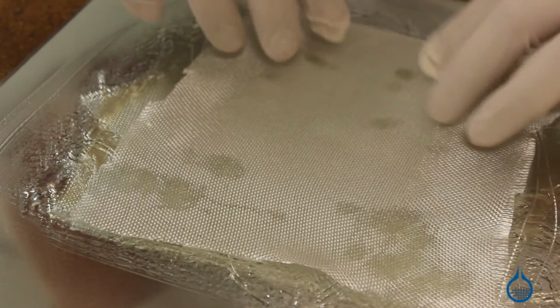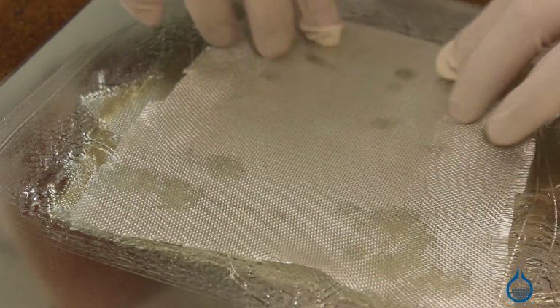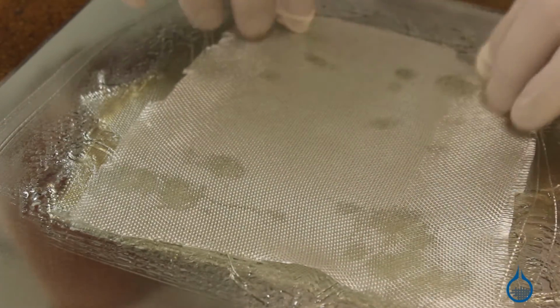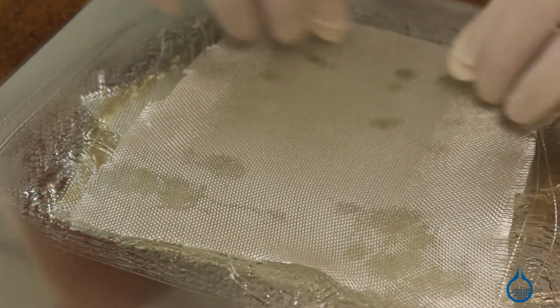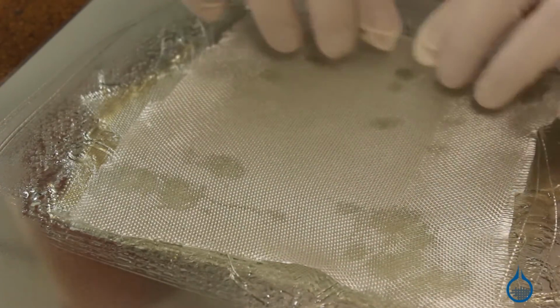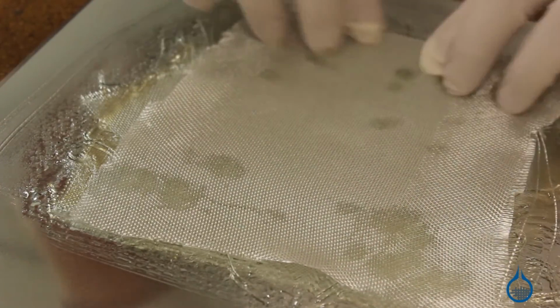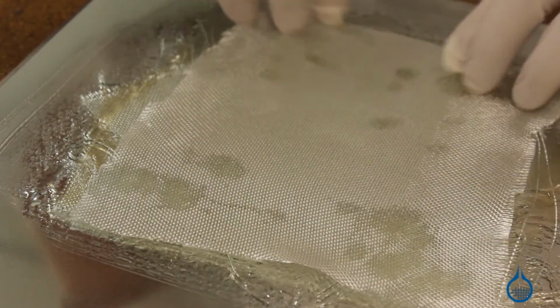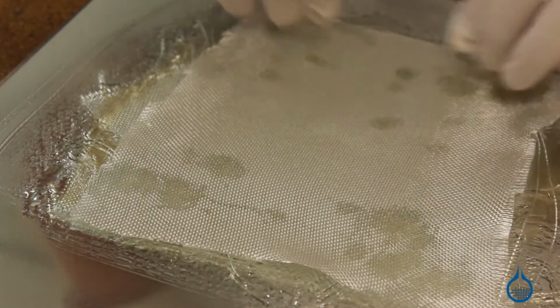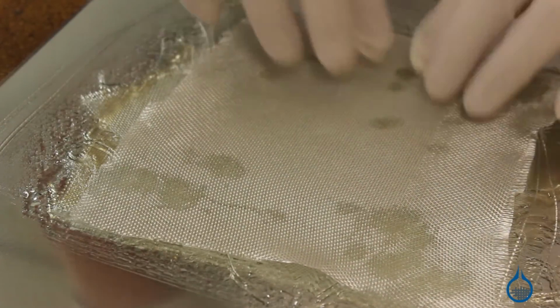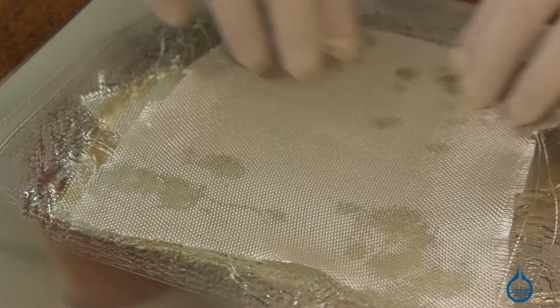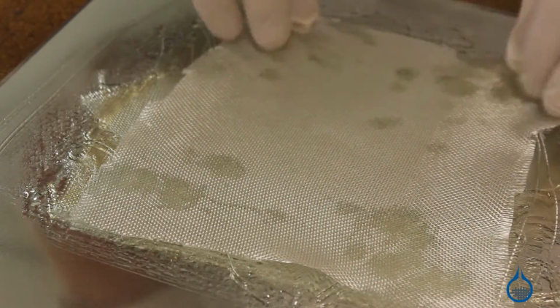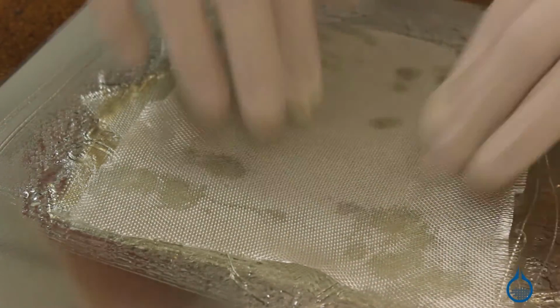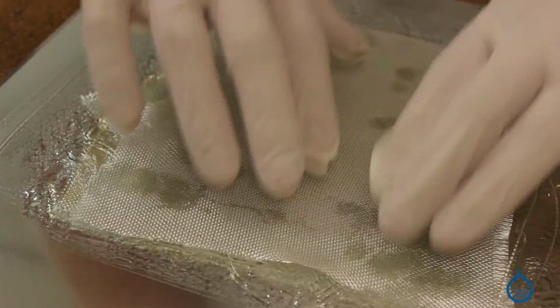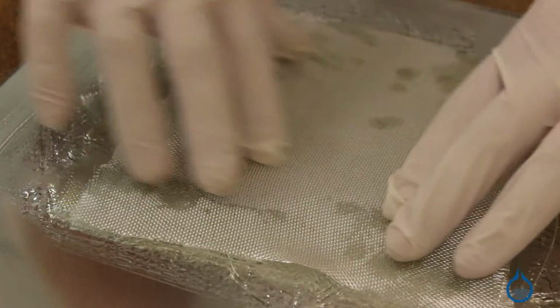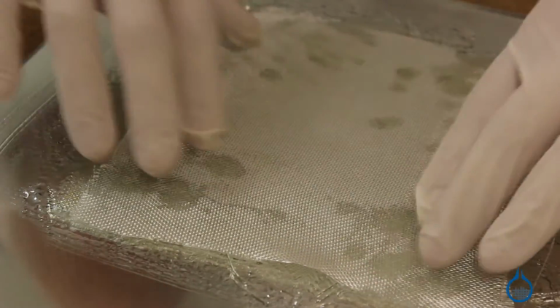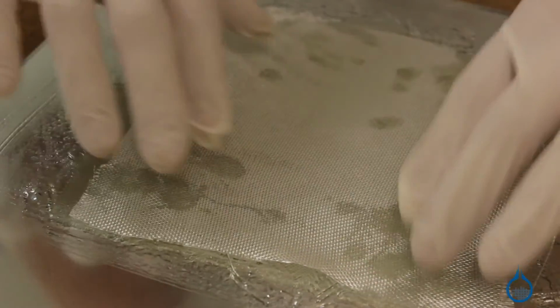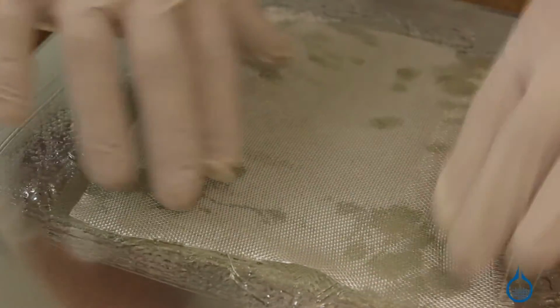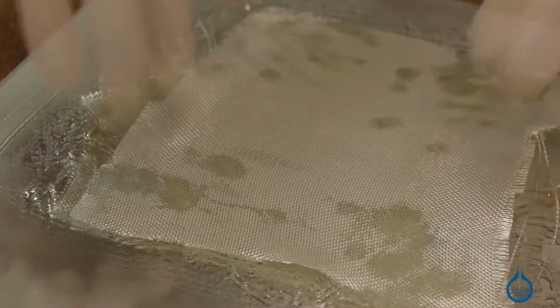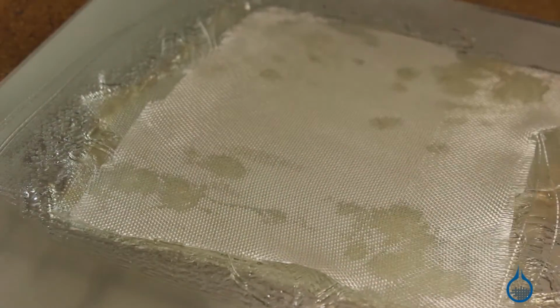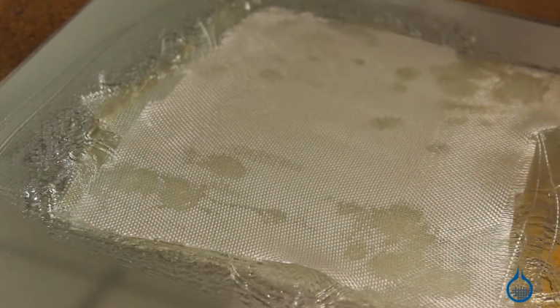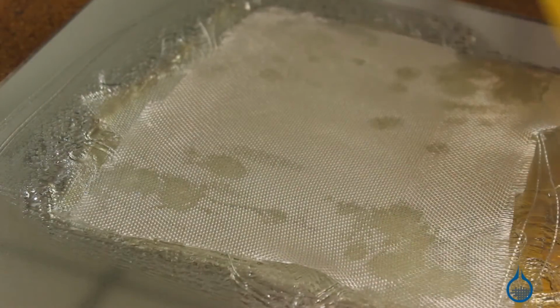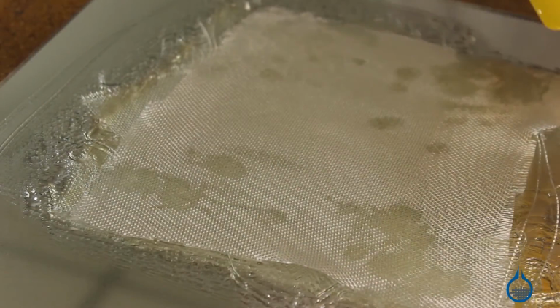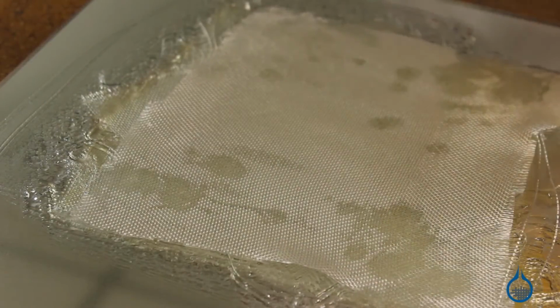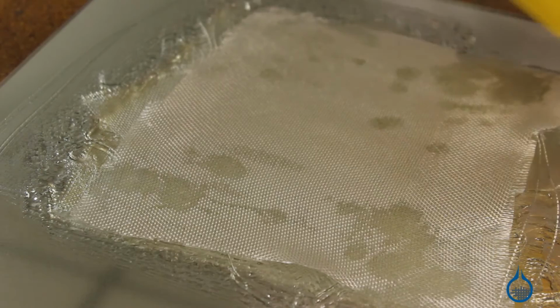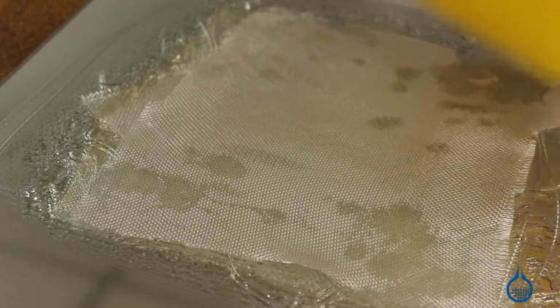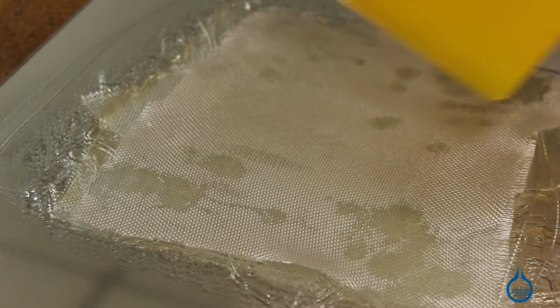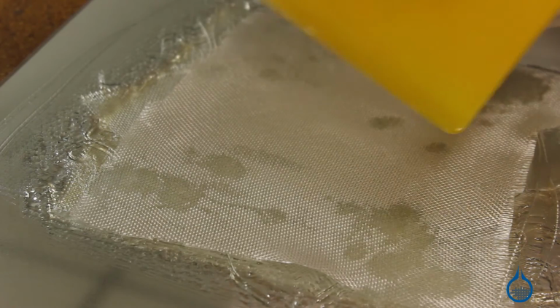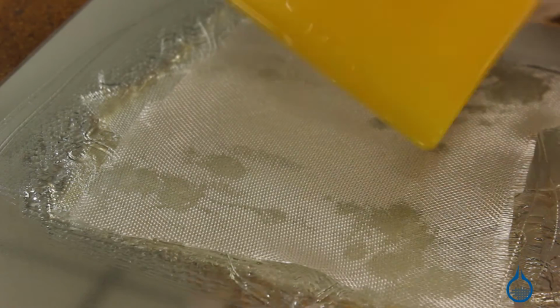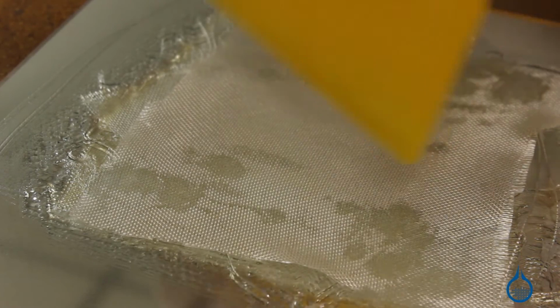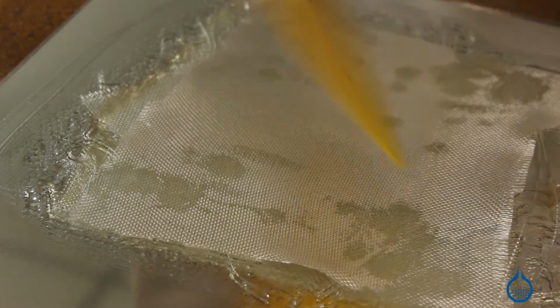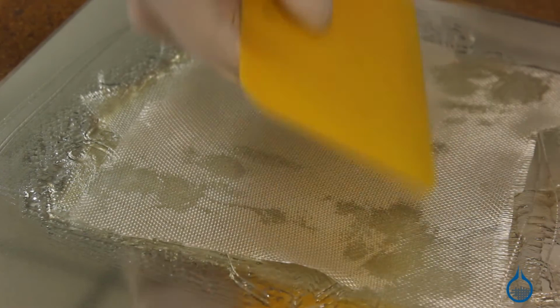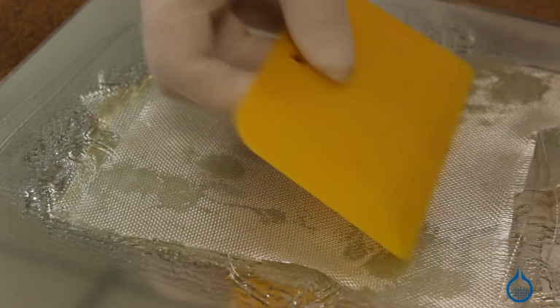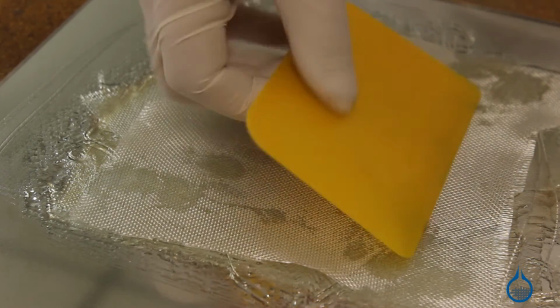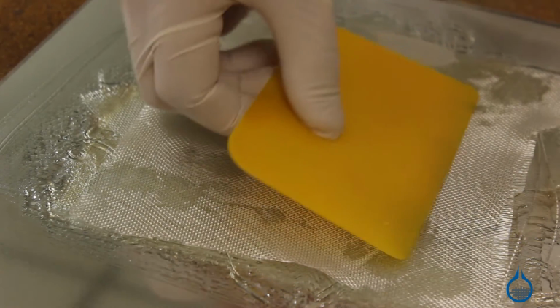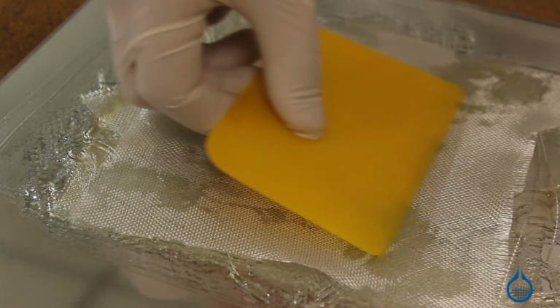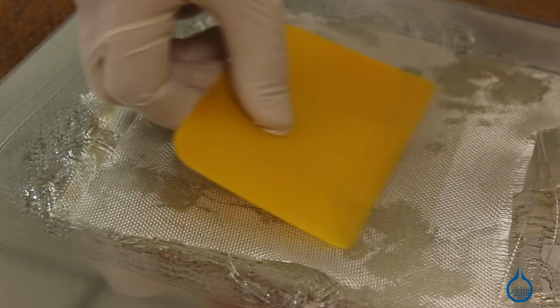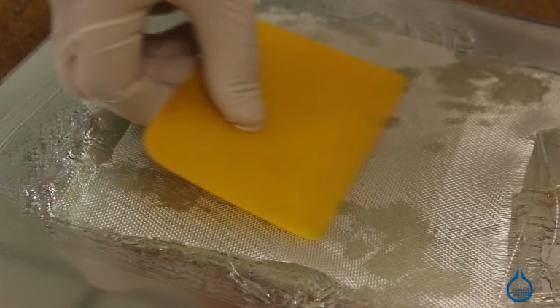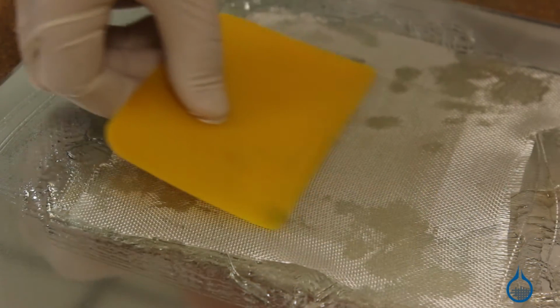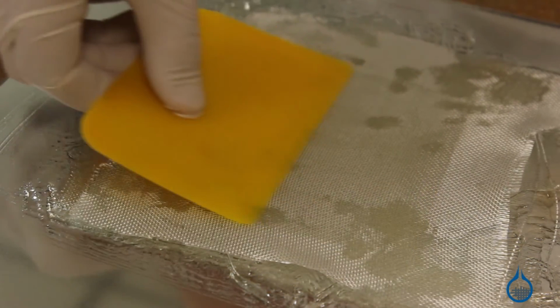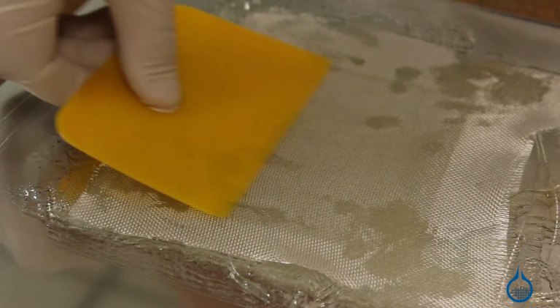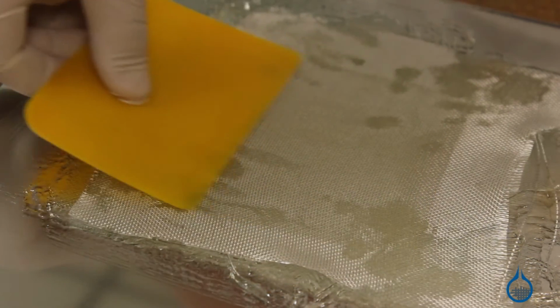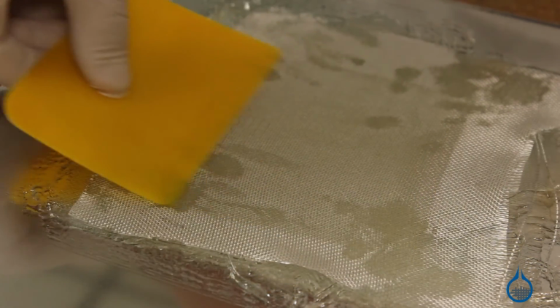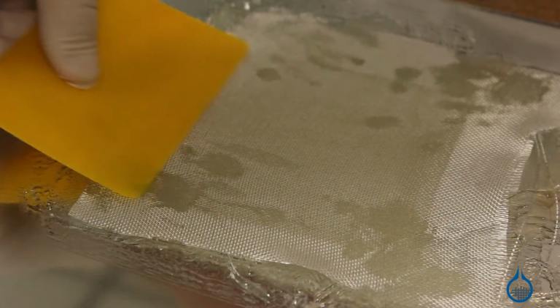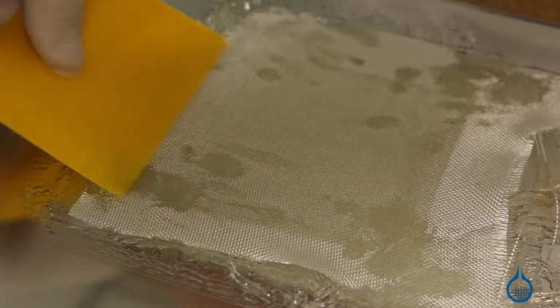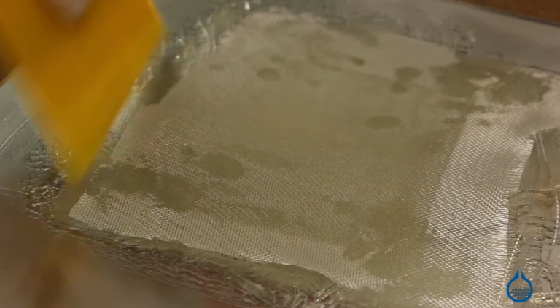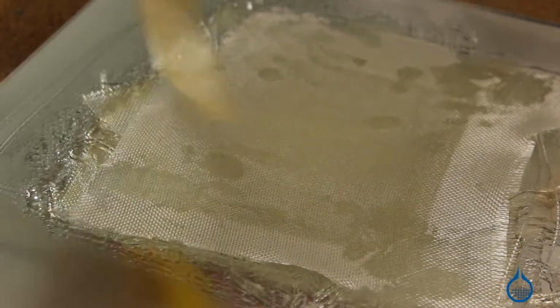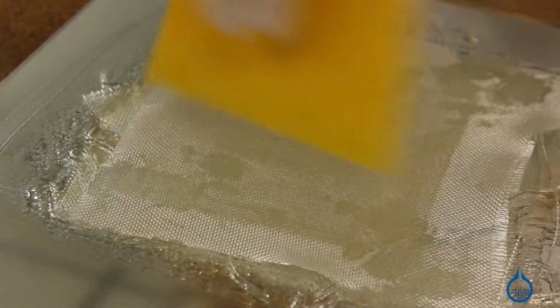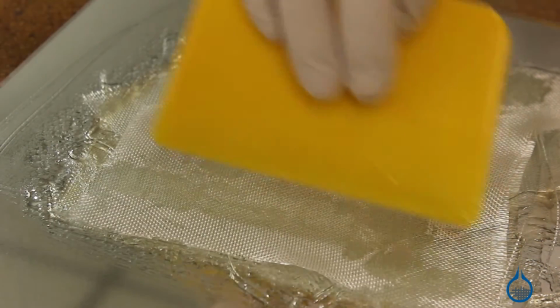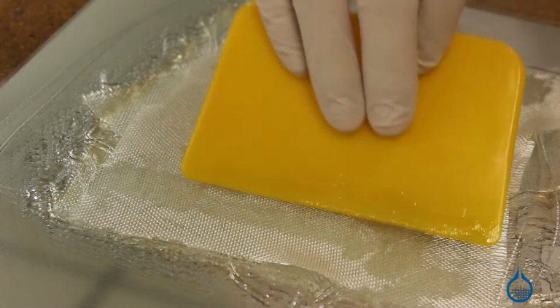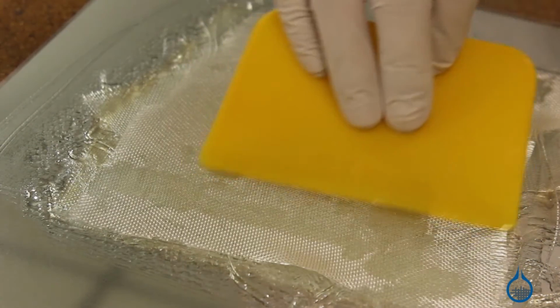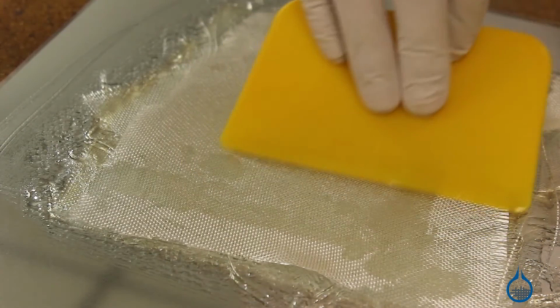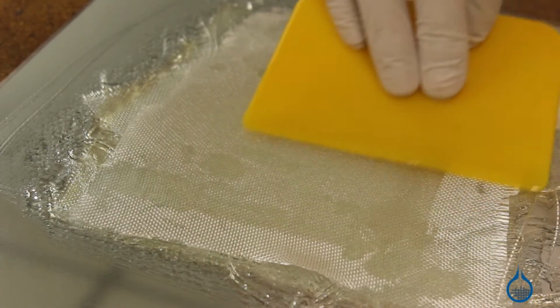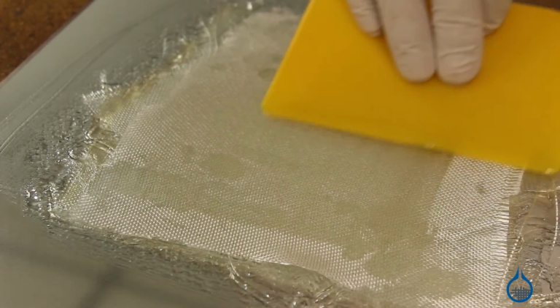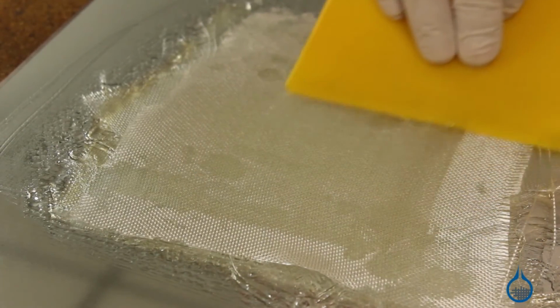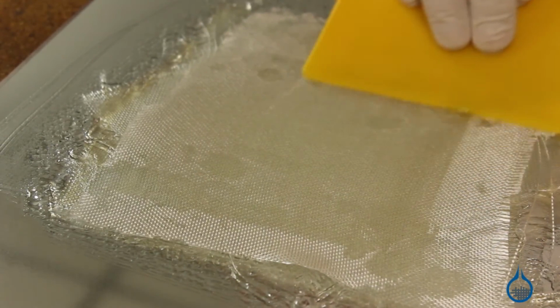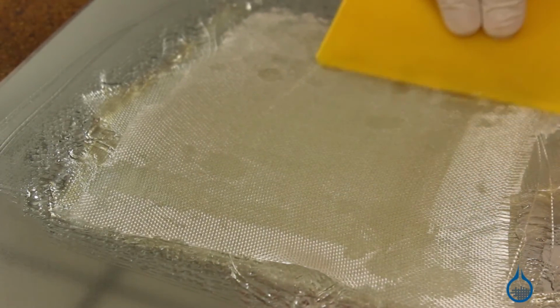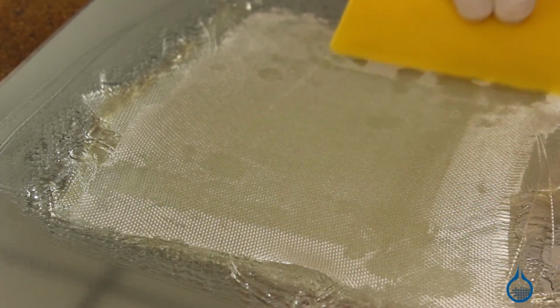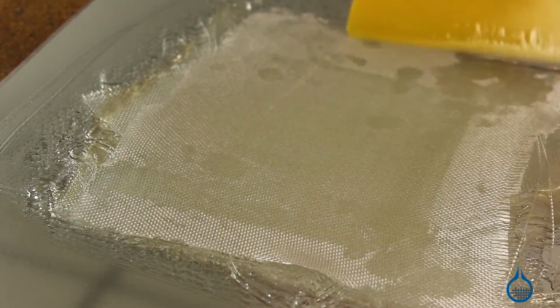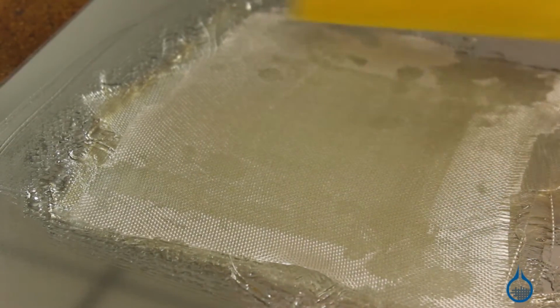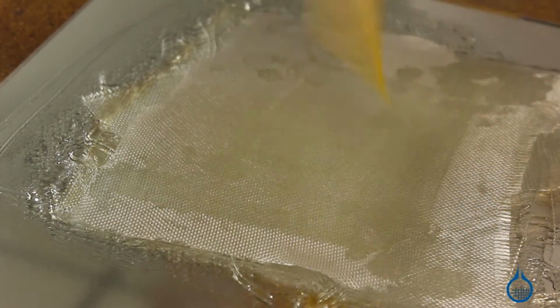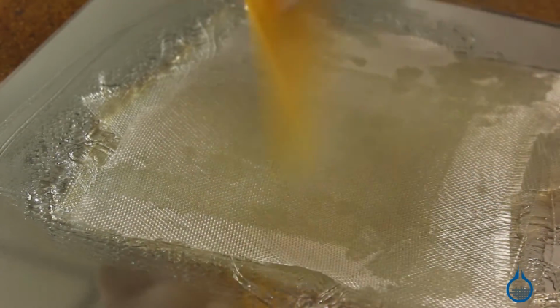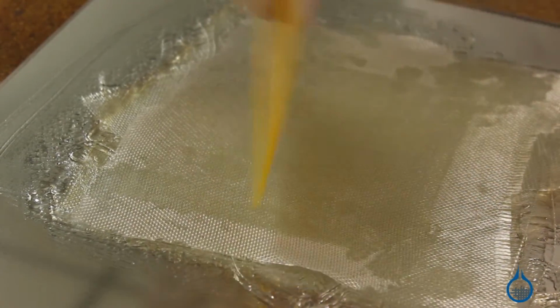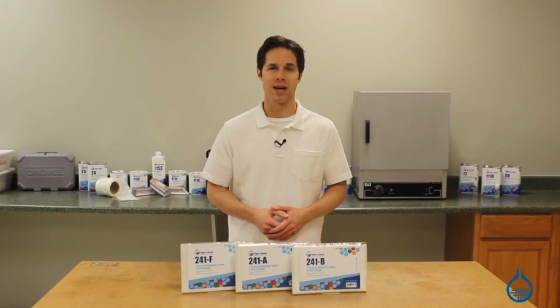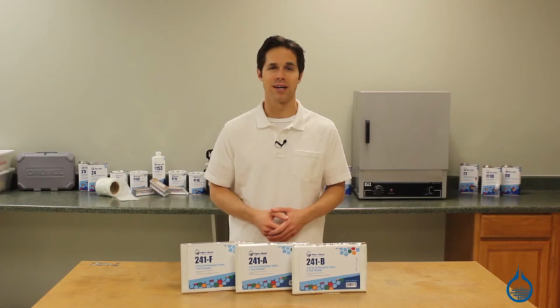Use this fabric with any of the resins on our website to create a fiberglass composite with excellent strength, low weight and great cosmetics.